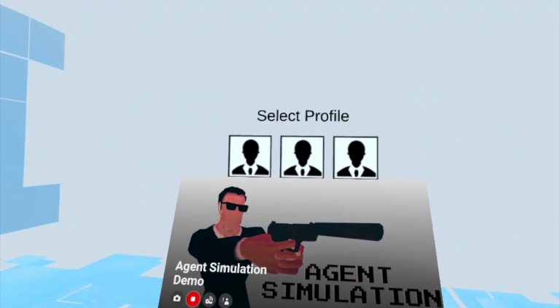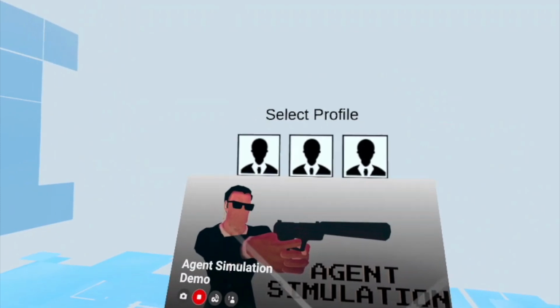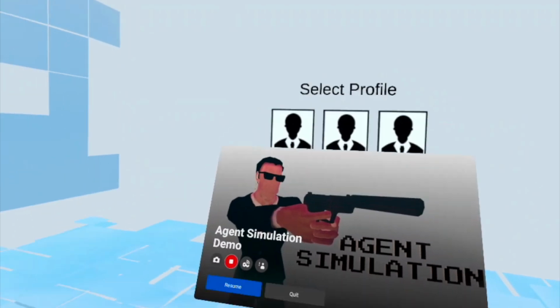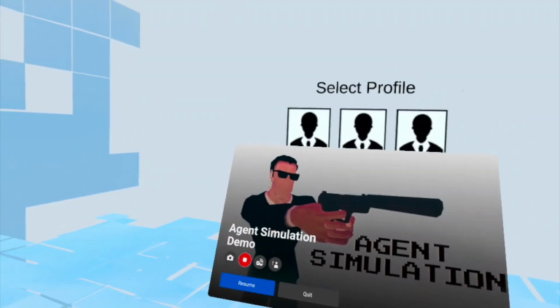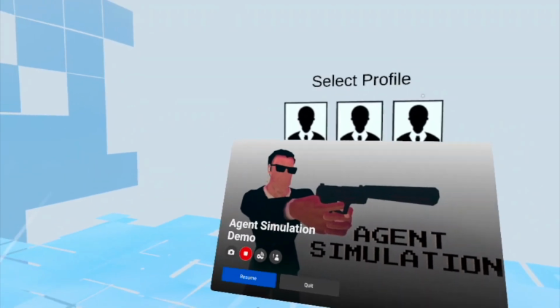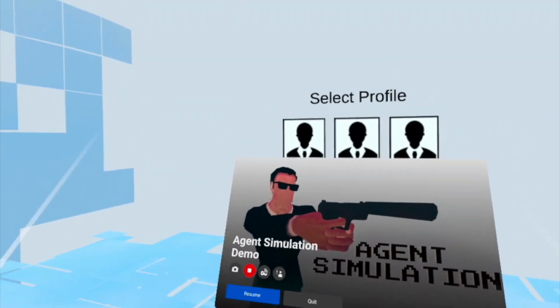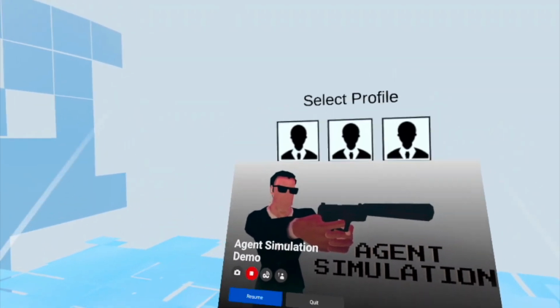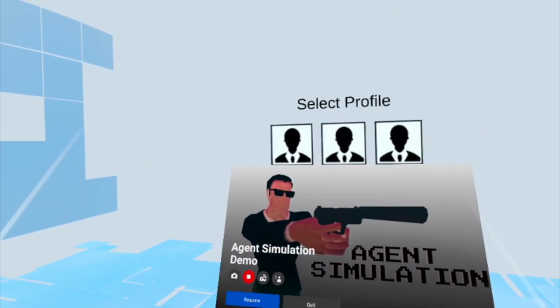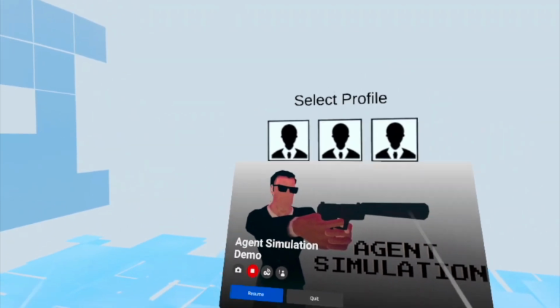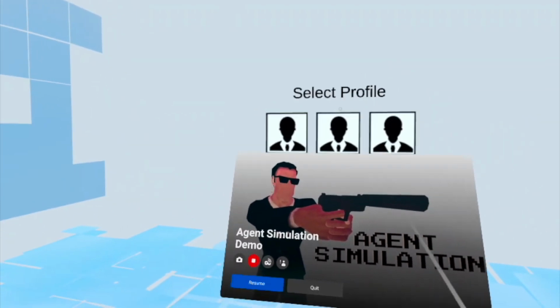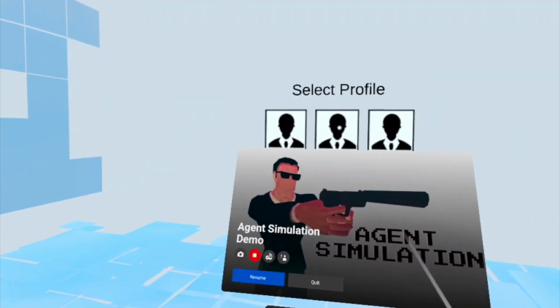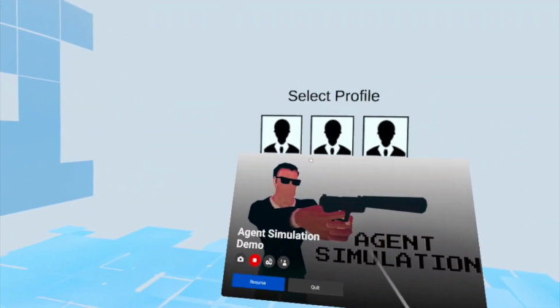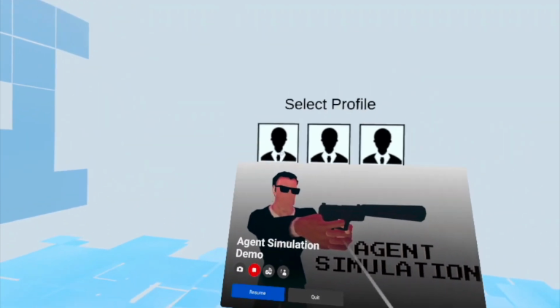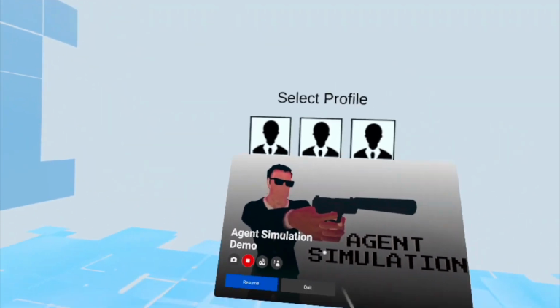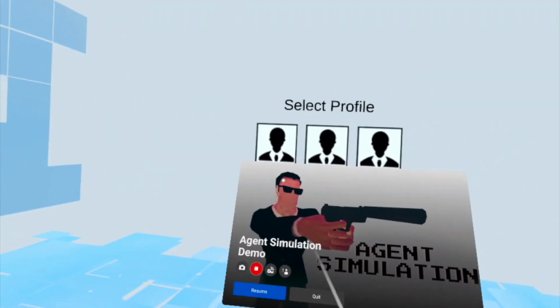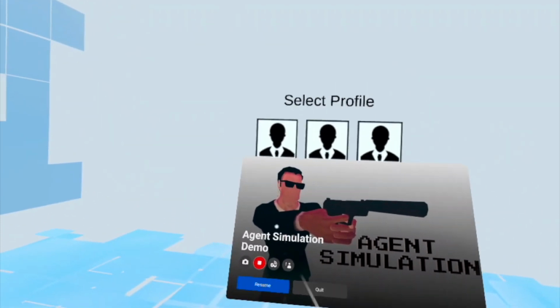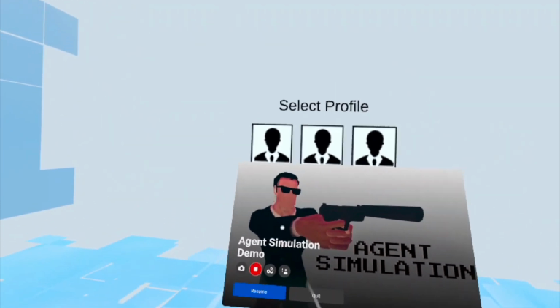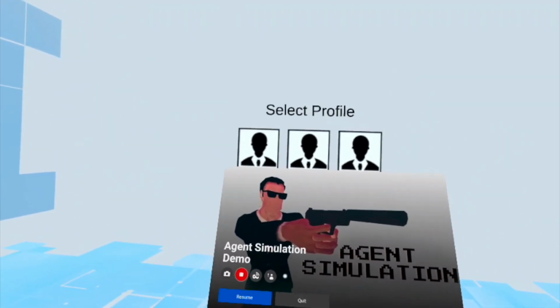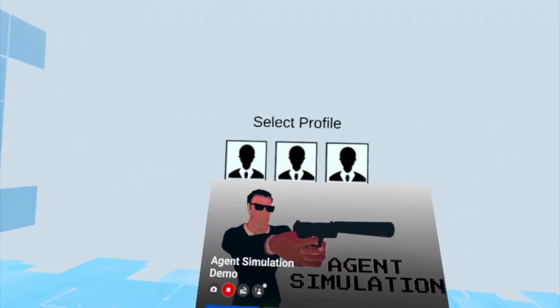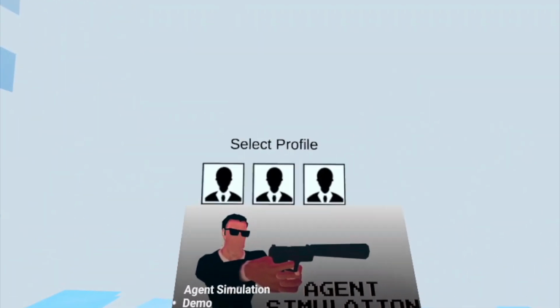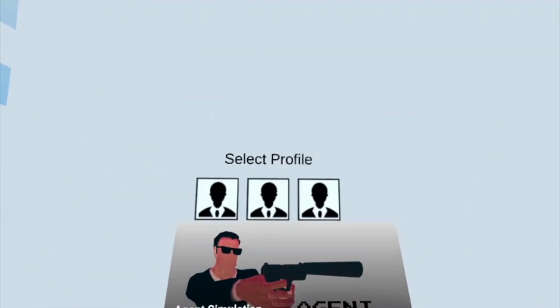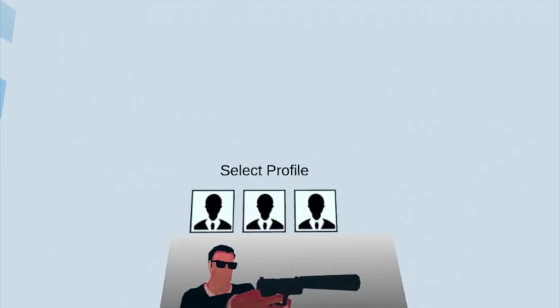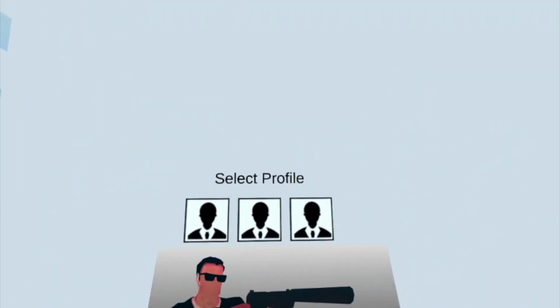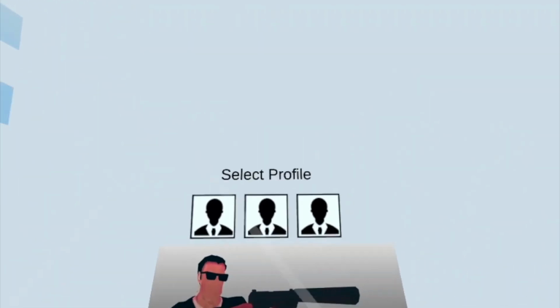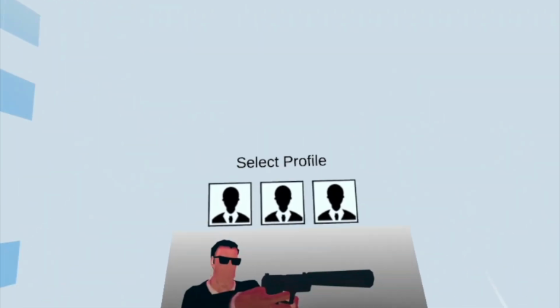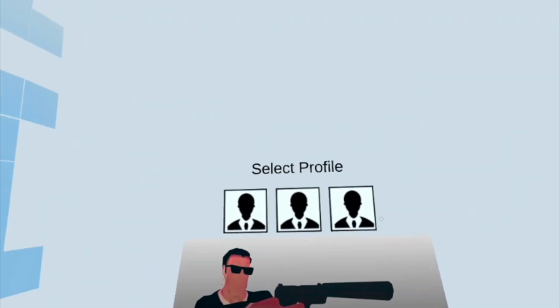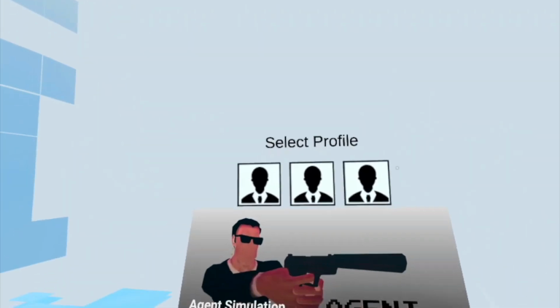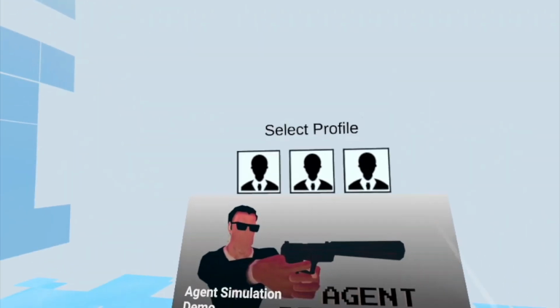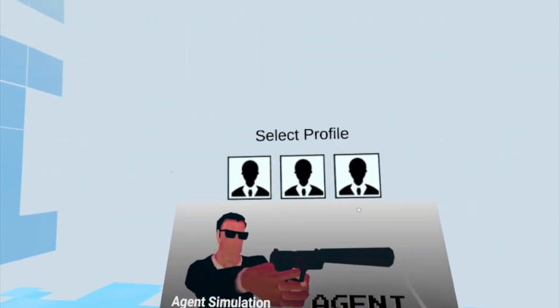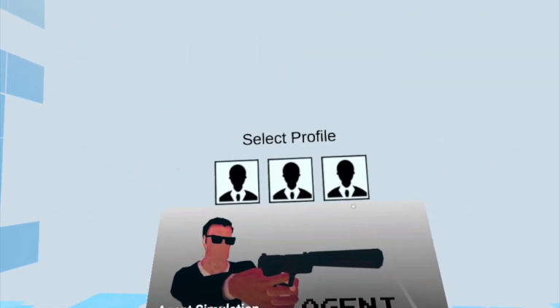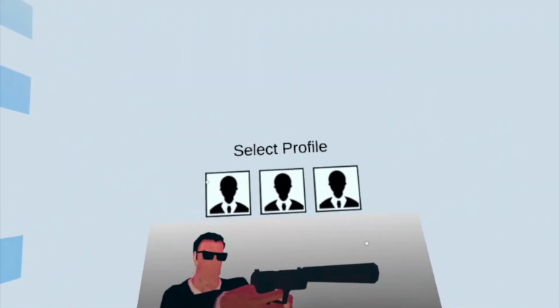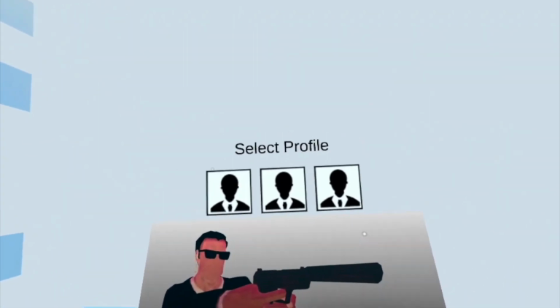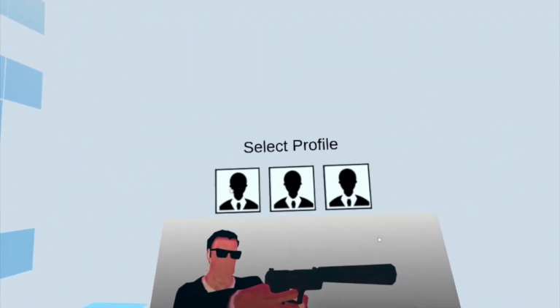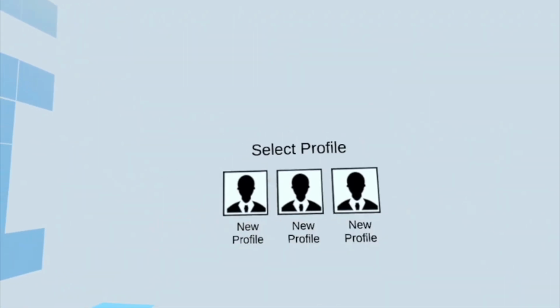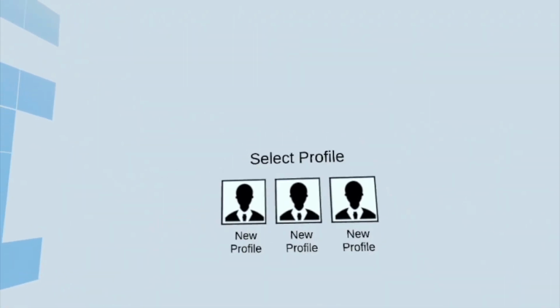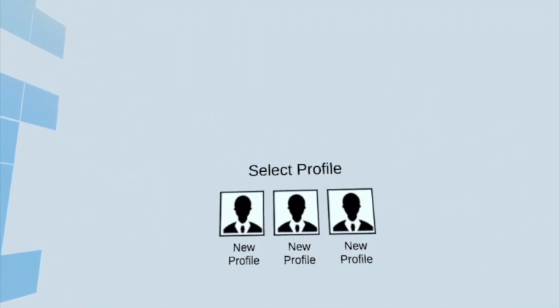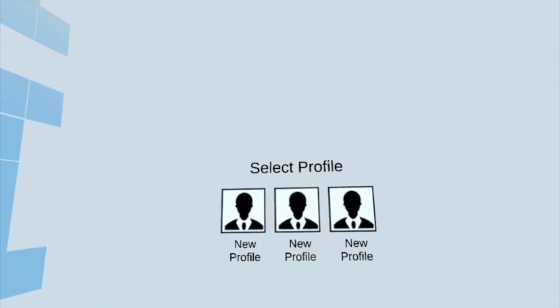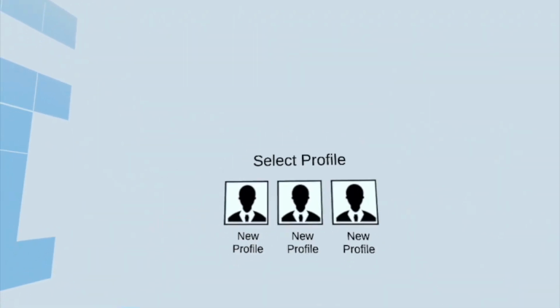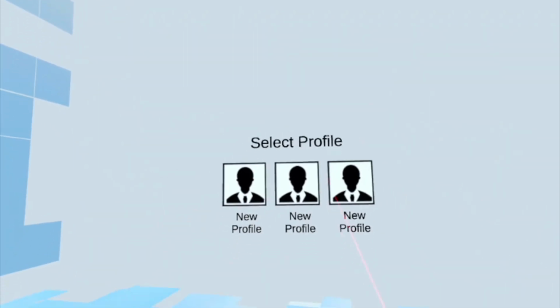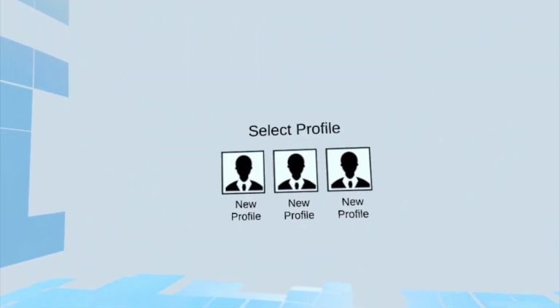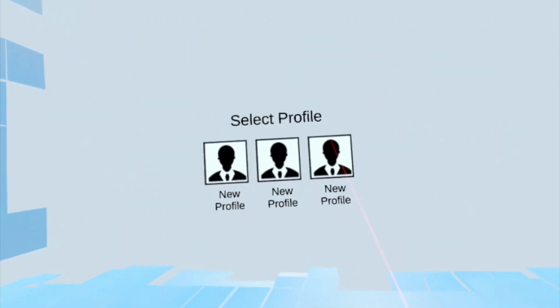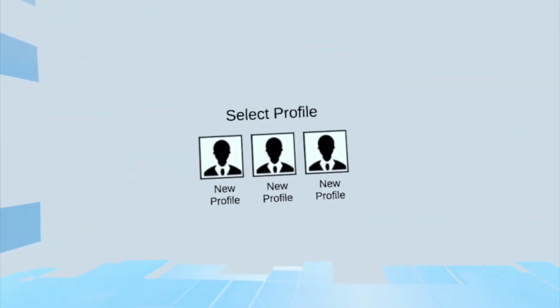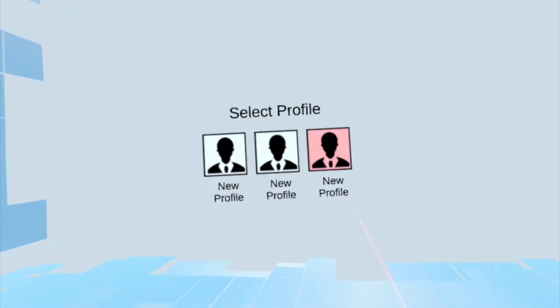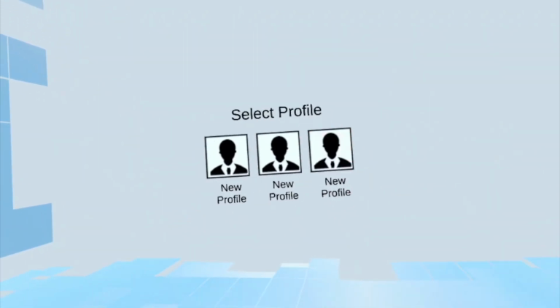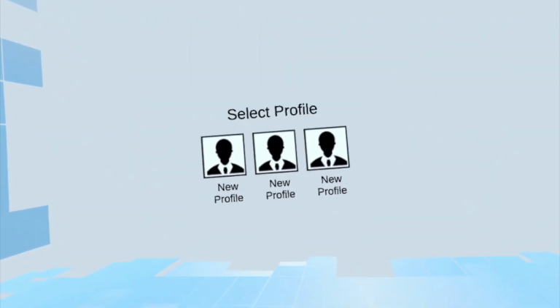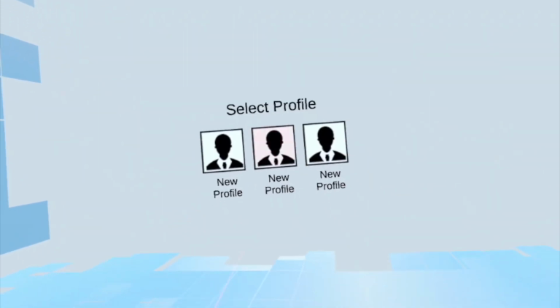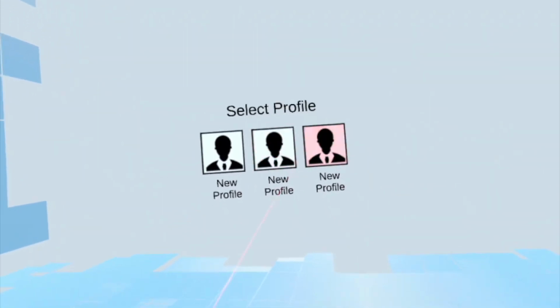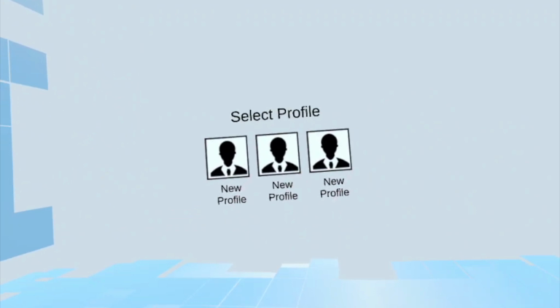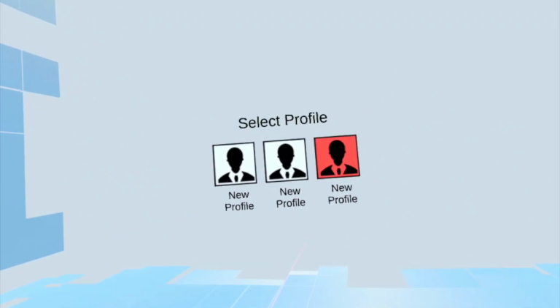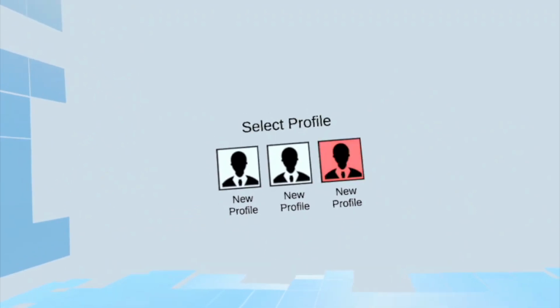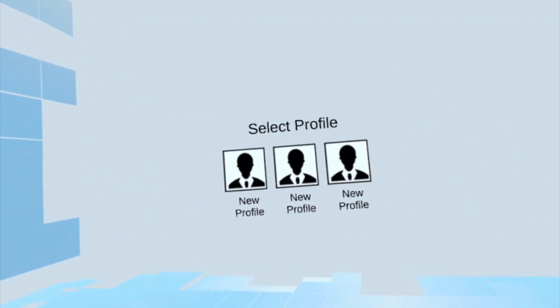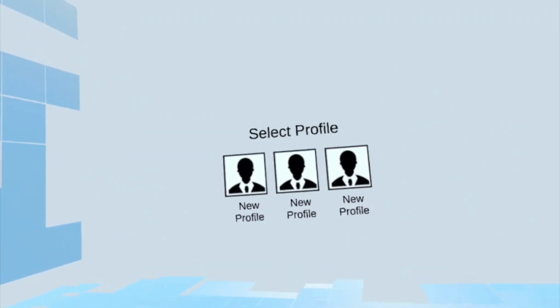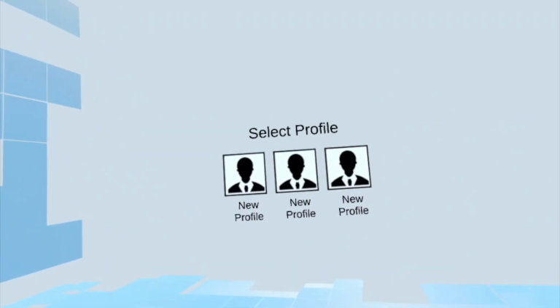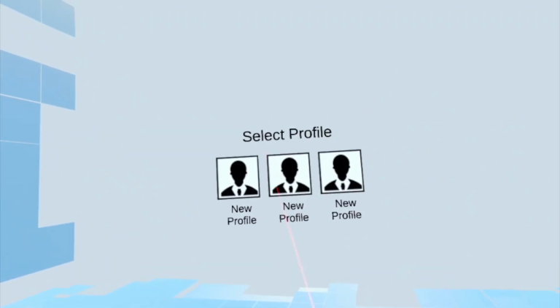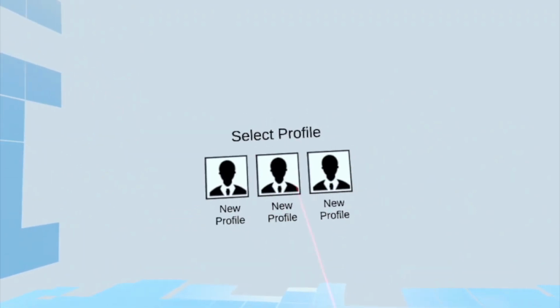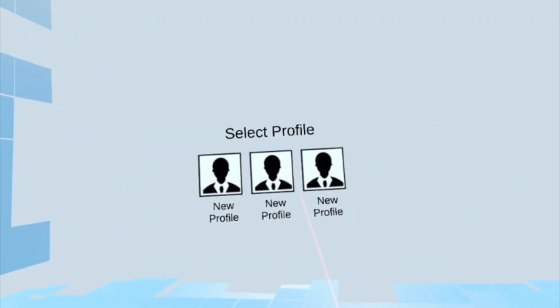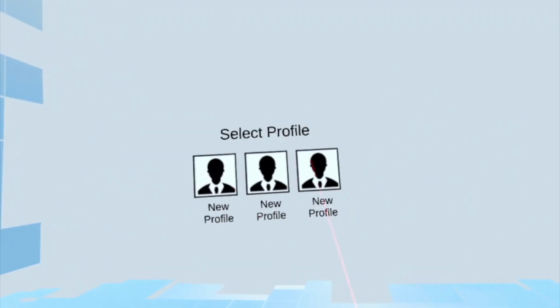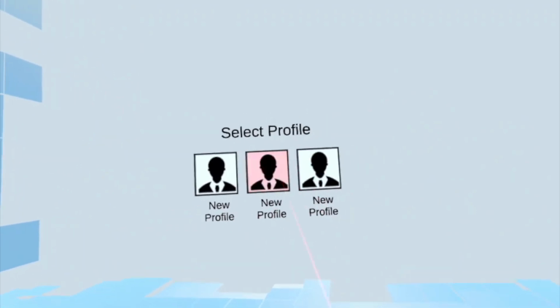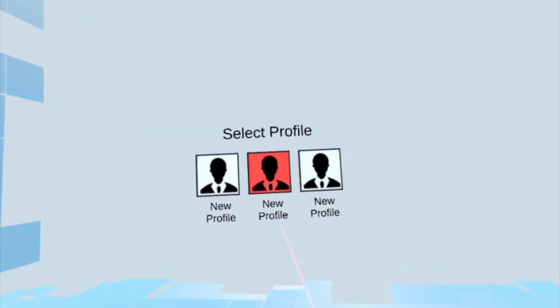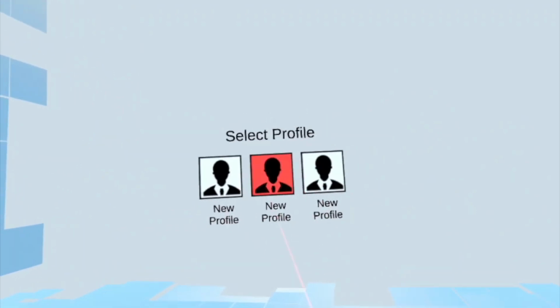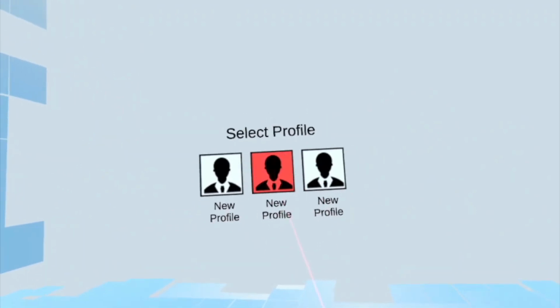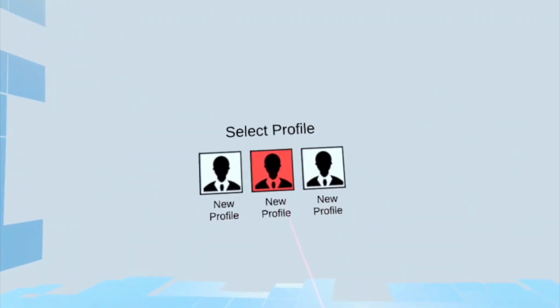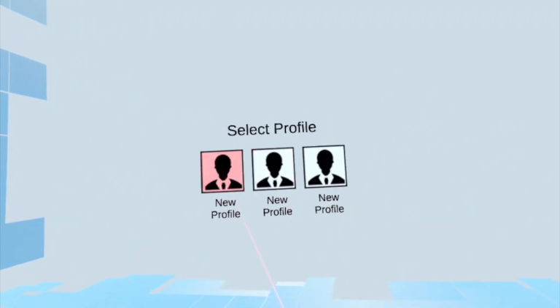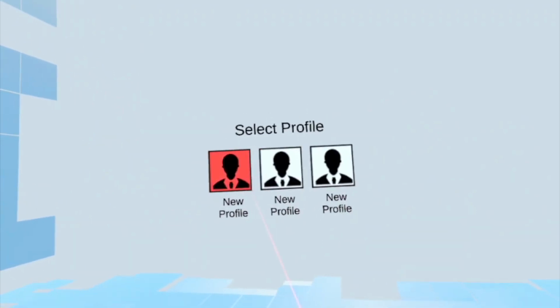What's up, guys? Today we're checking out Agent Simulator, a free game on the Quest 2. And from what I'm hearing, it's very similar to Superhot.